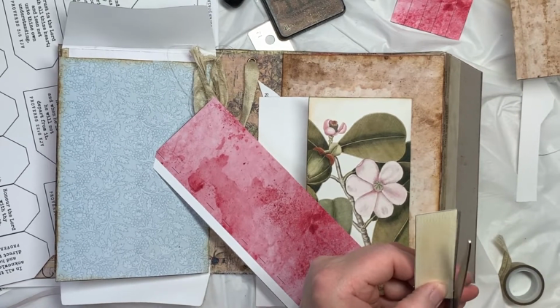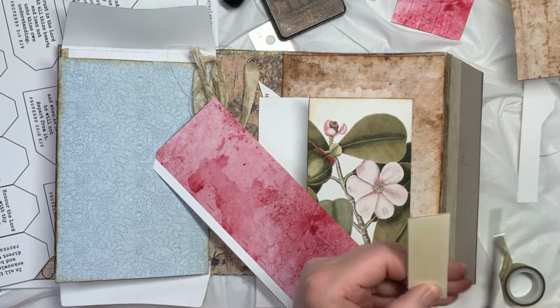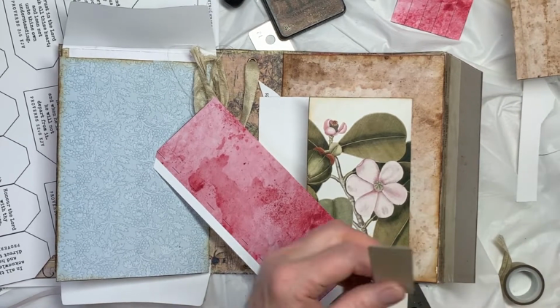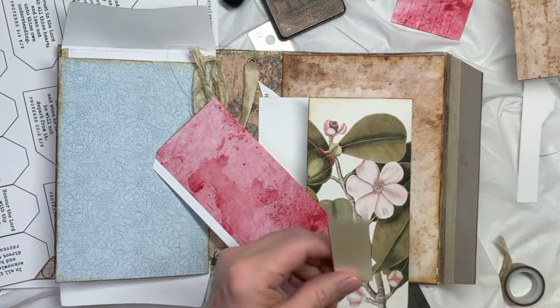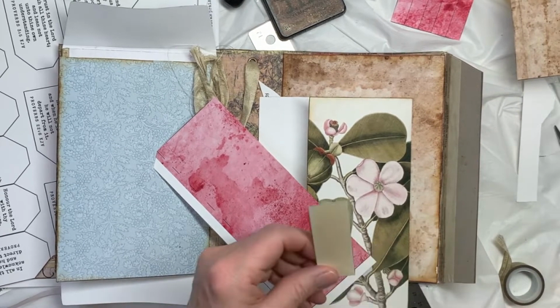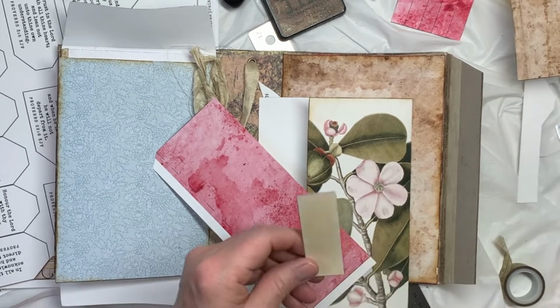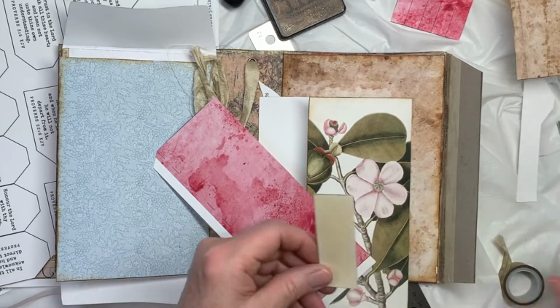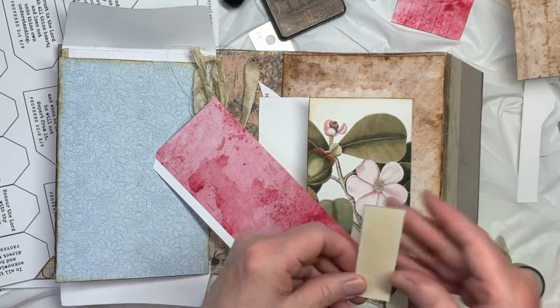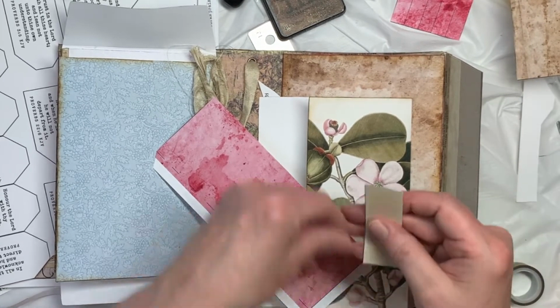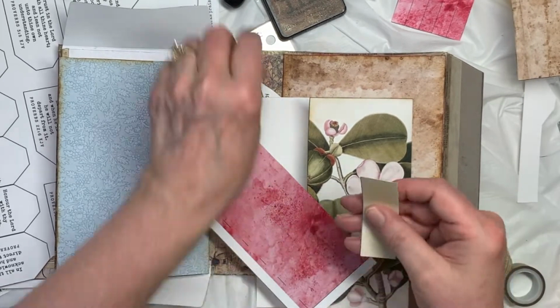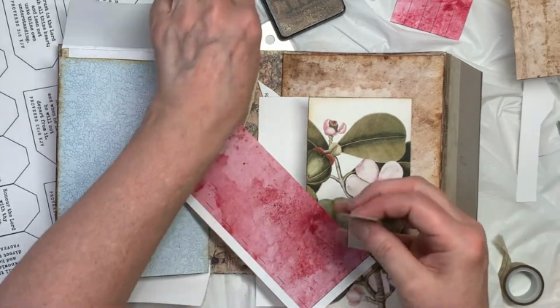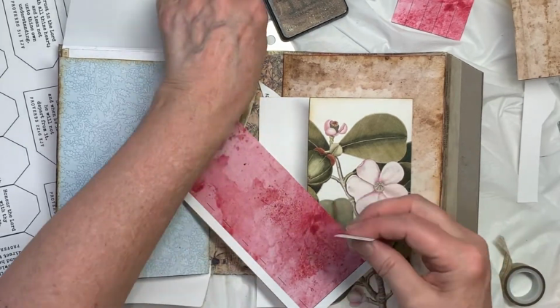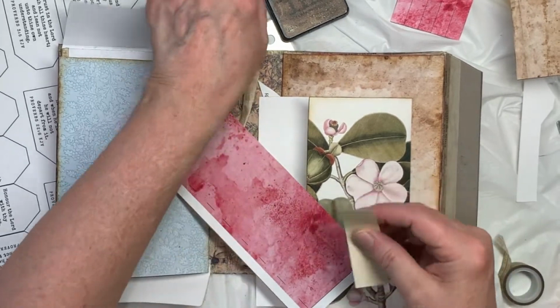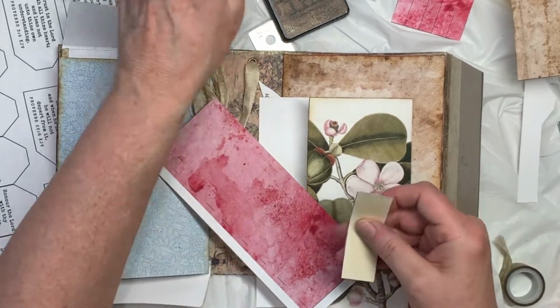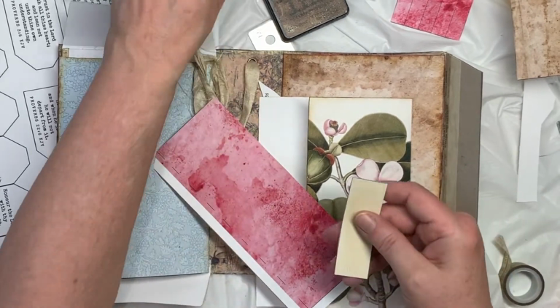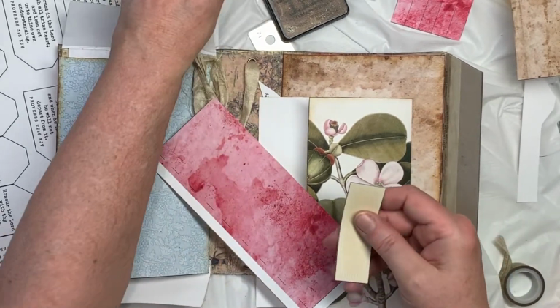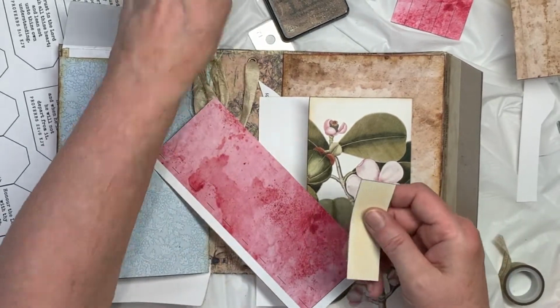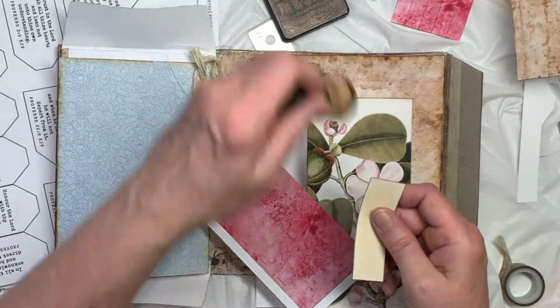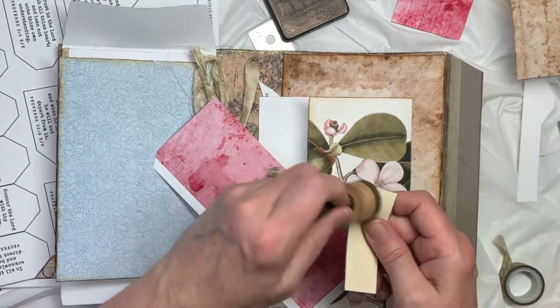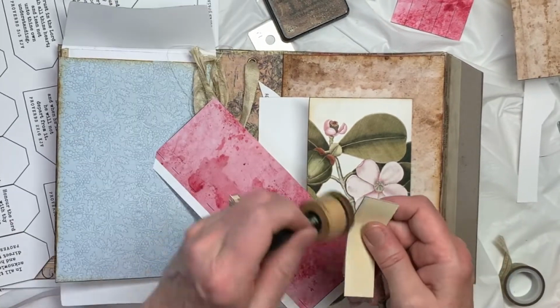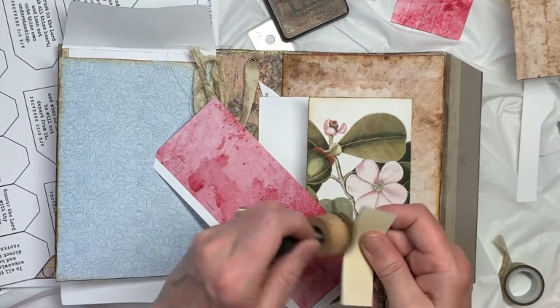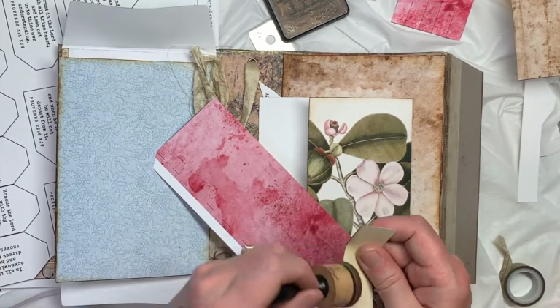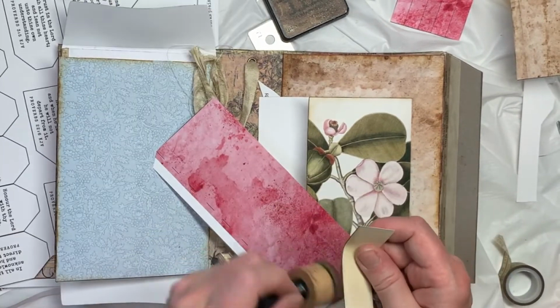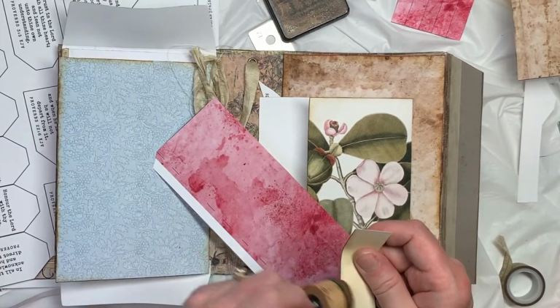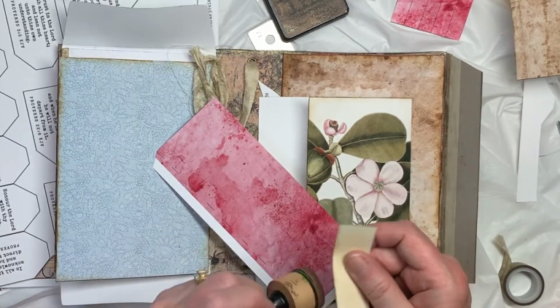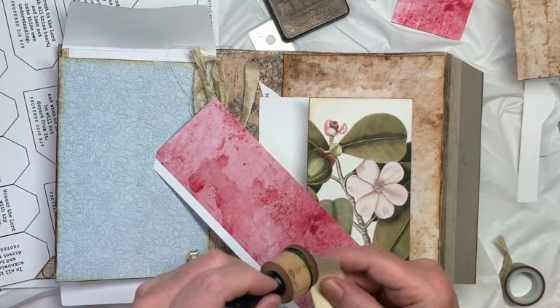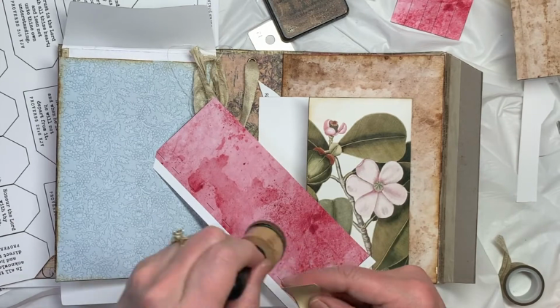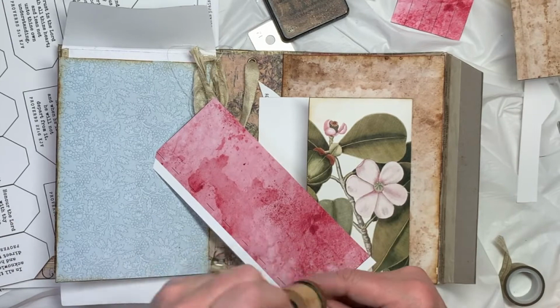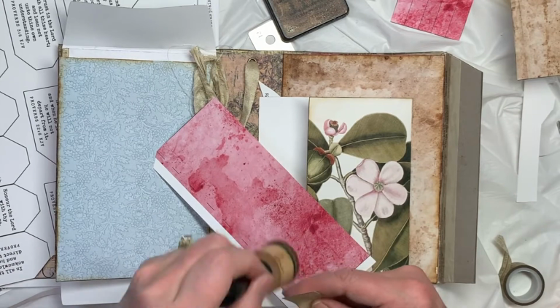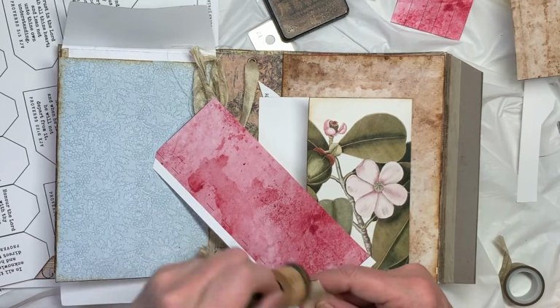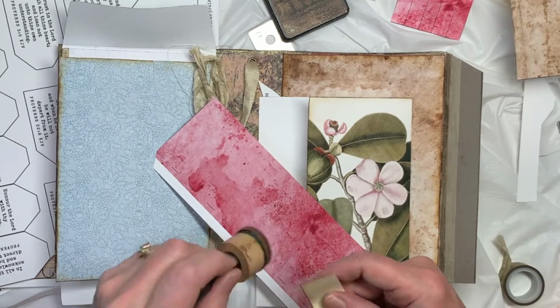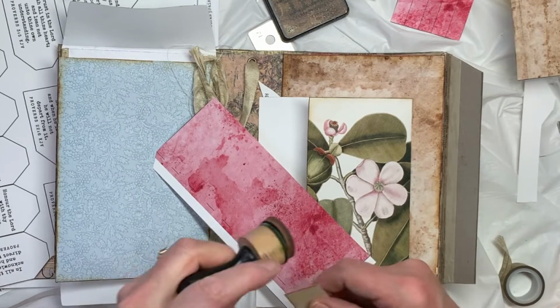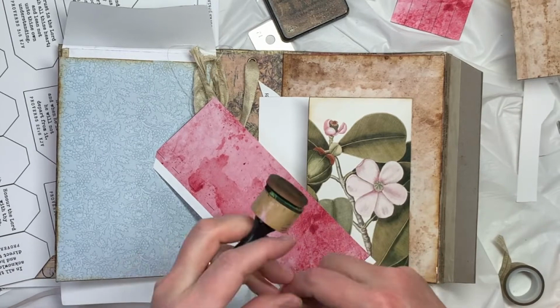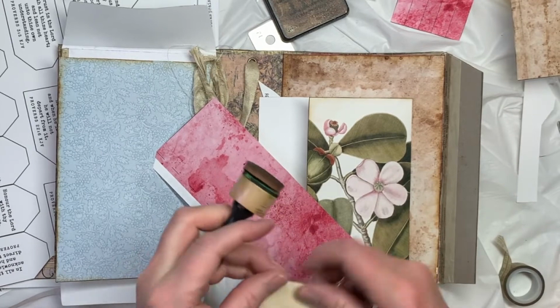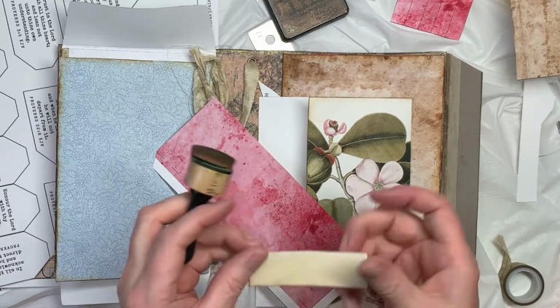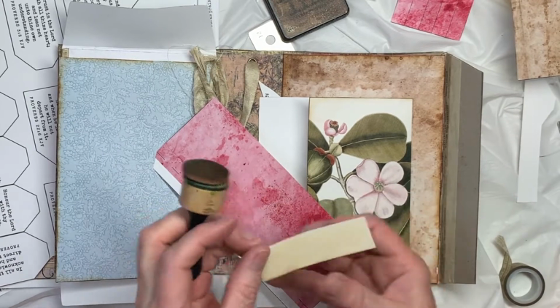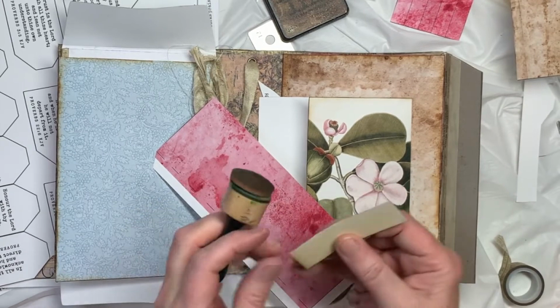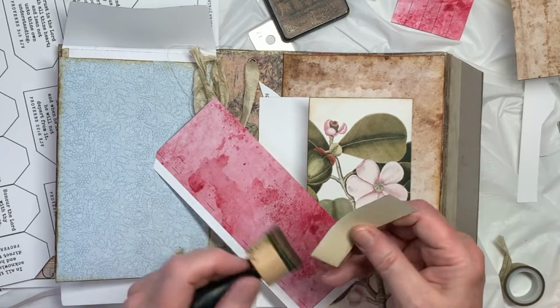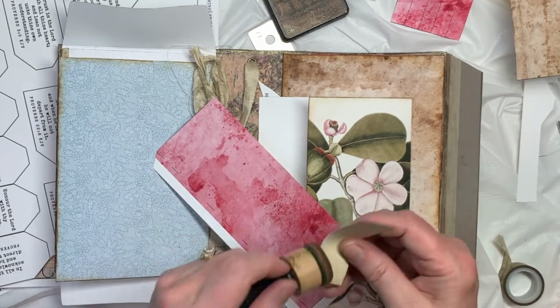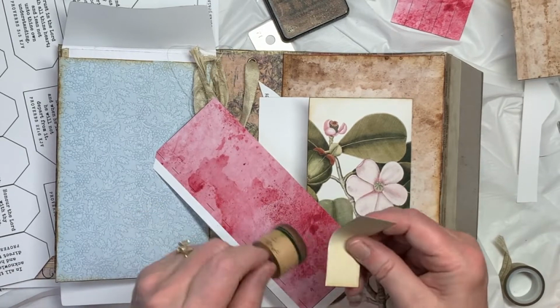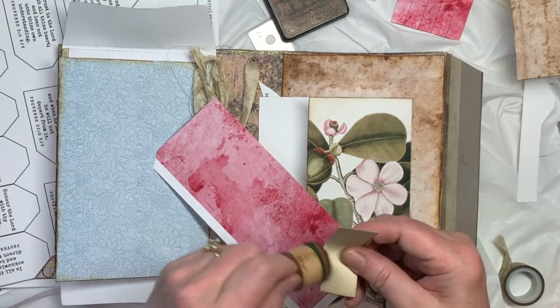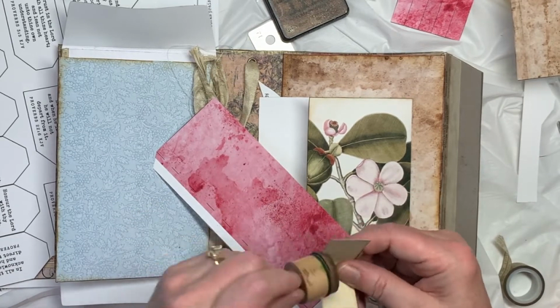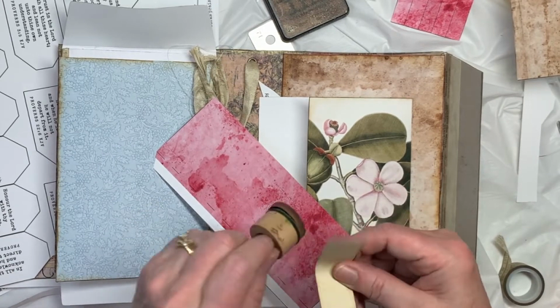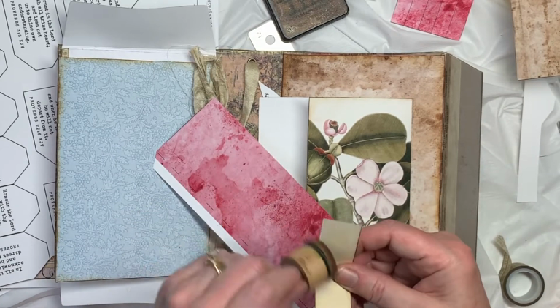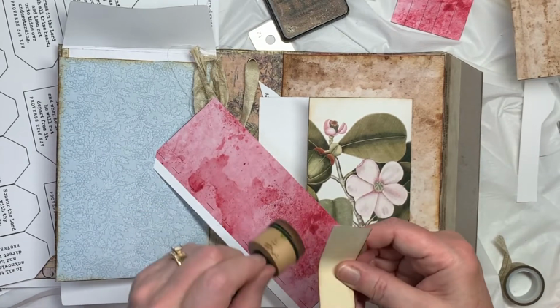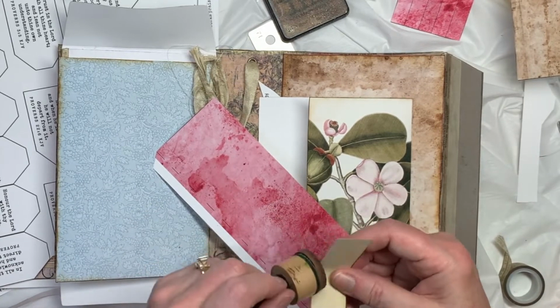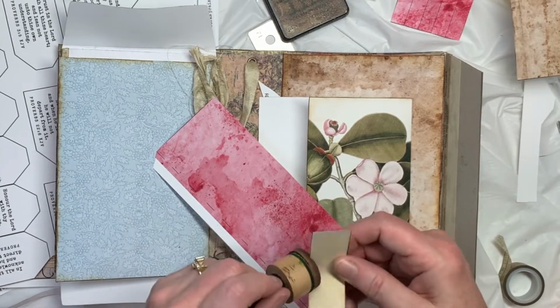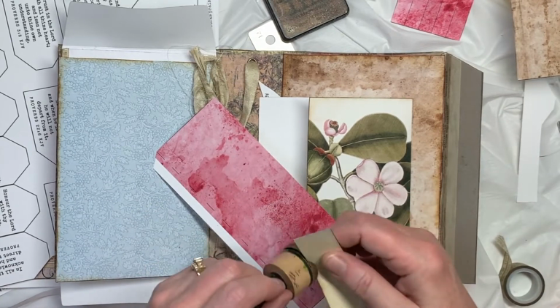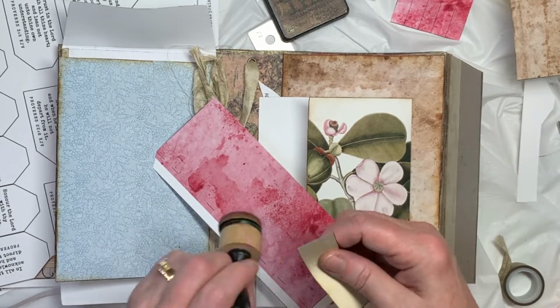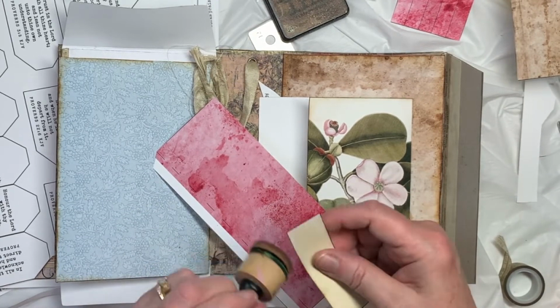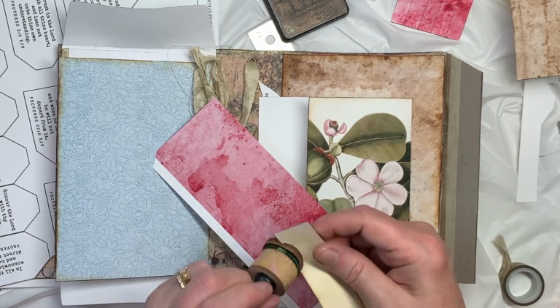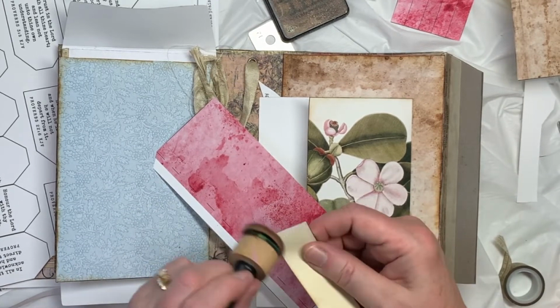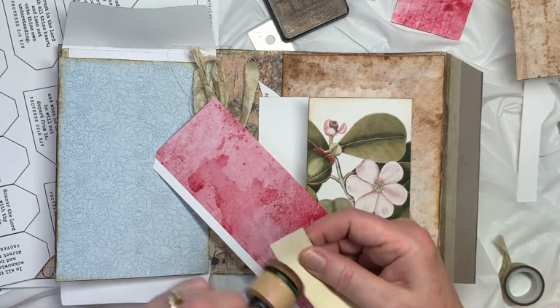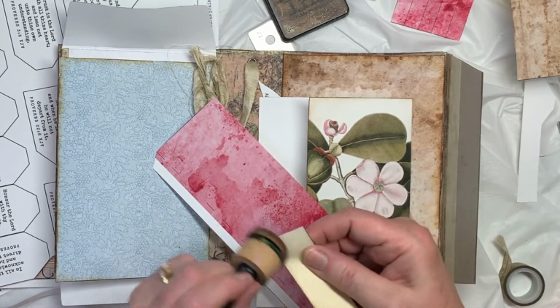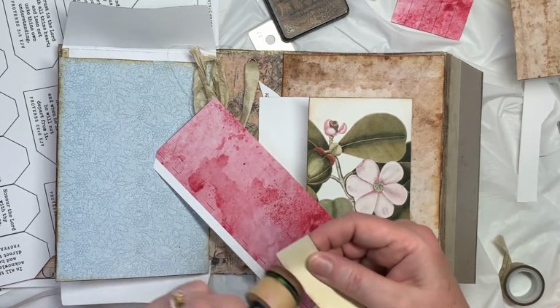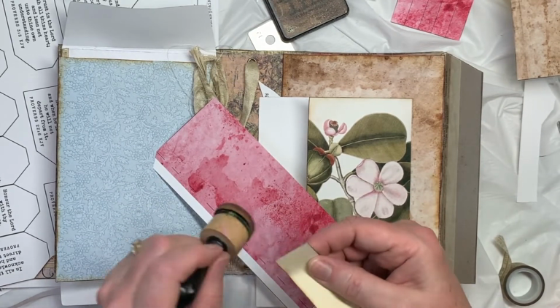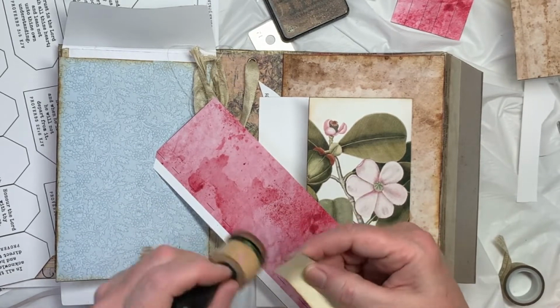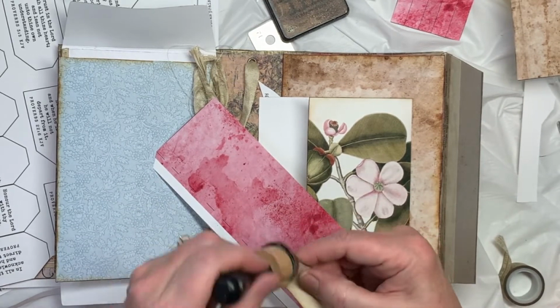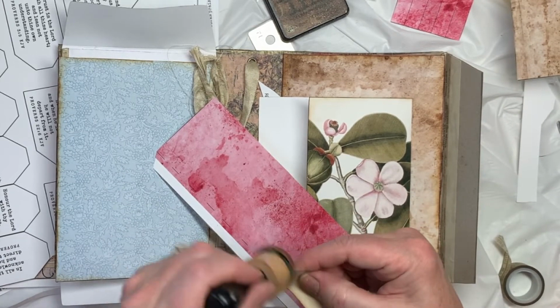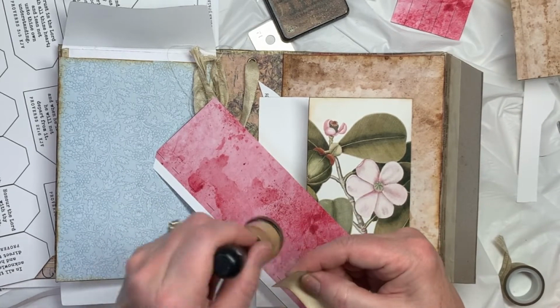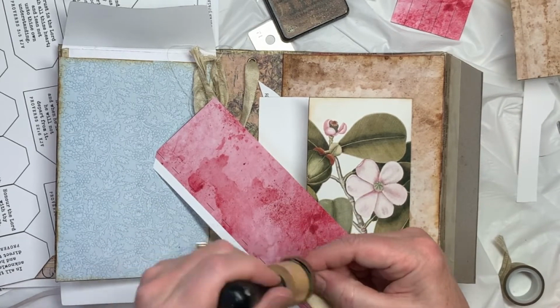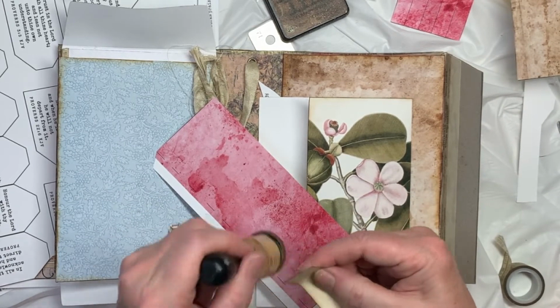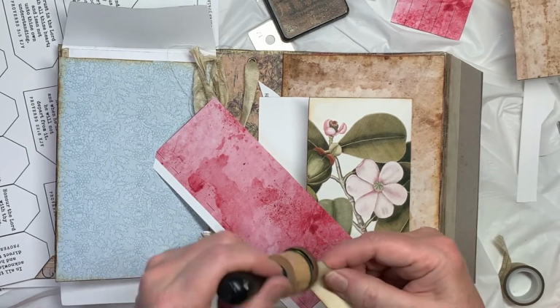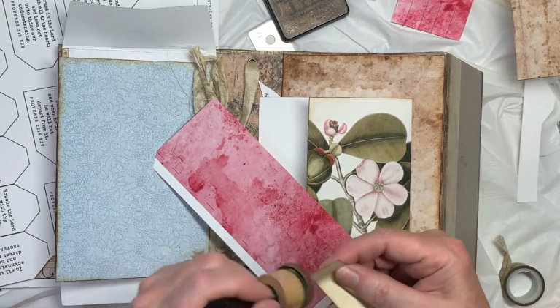I think I will round the corners. Not sure what I'm going to write on this, so I'm just going to glue the label on.